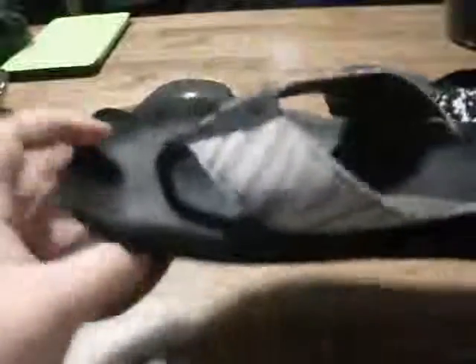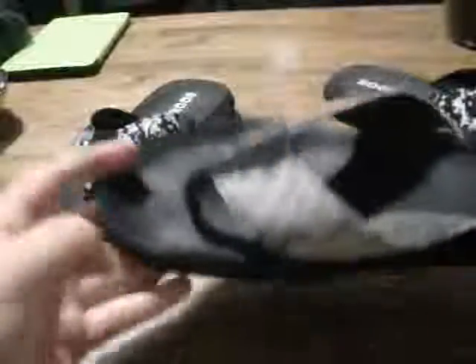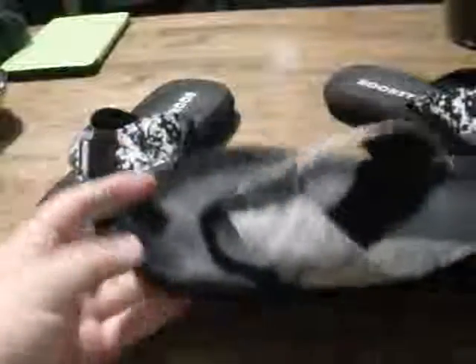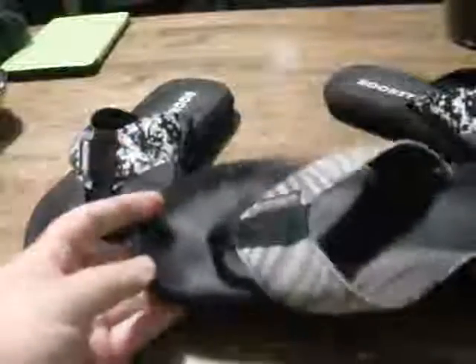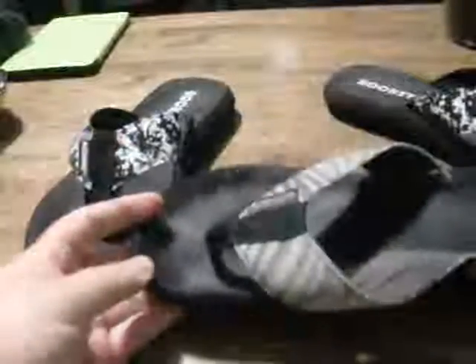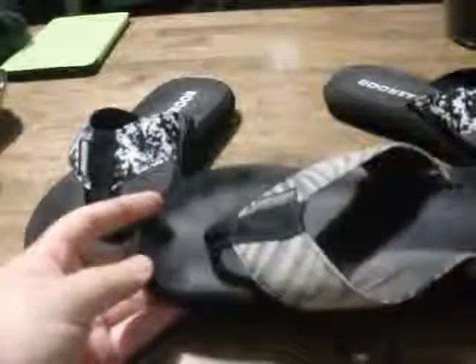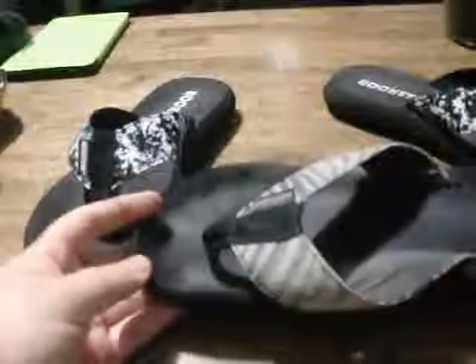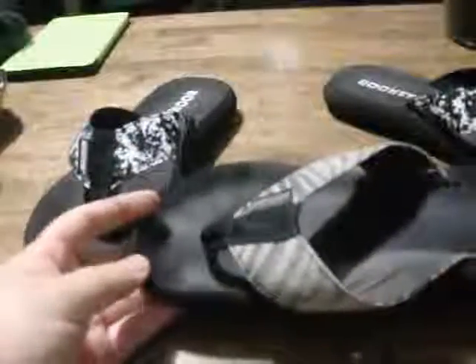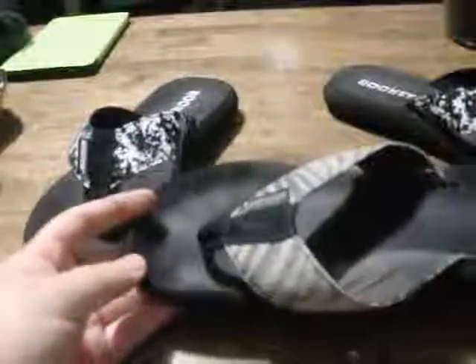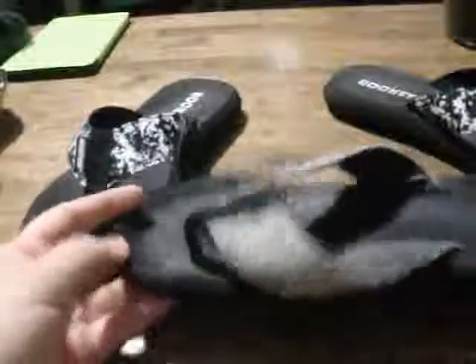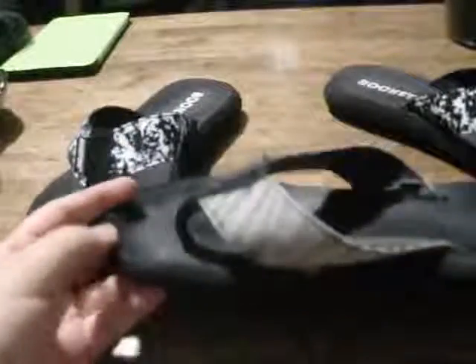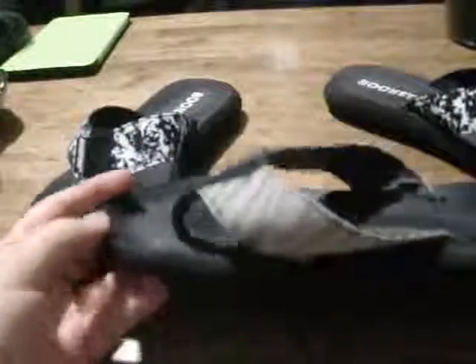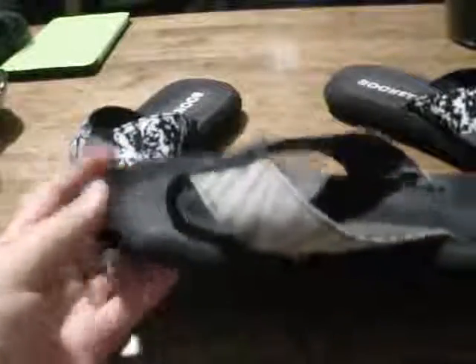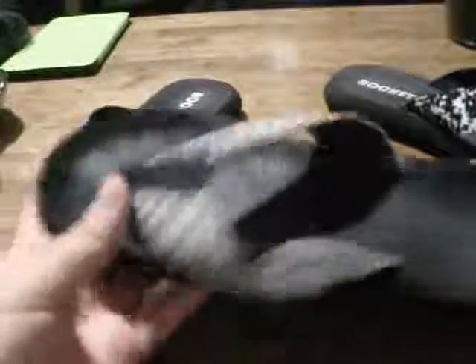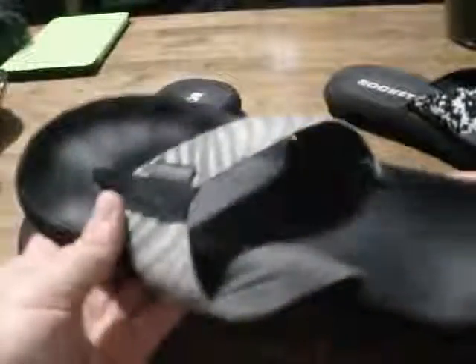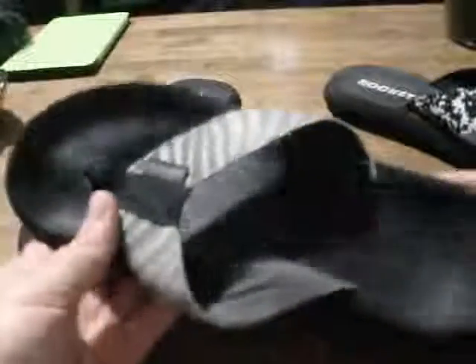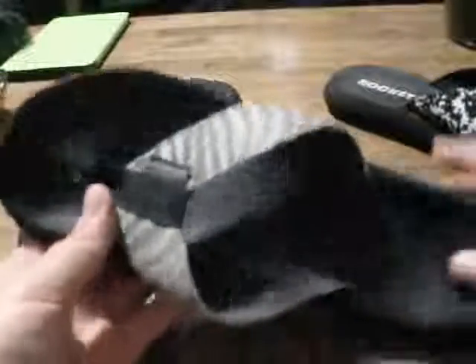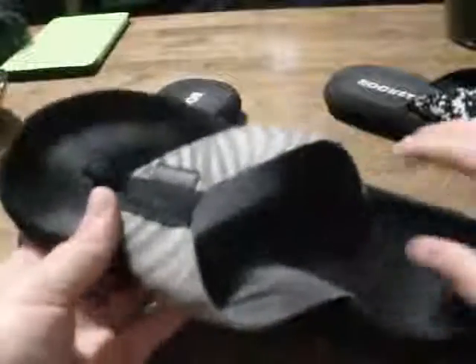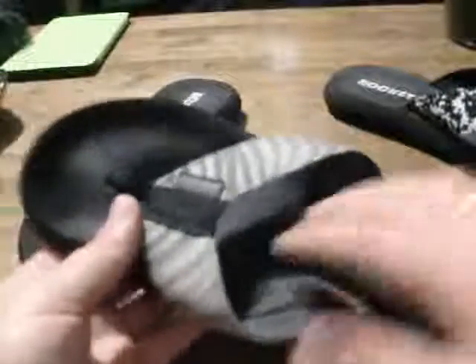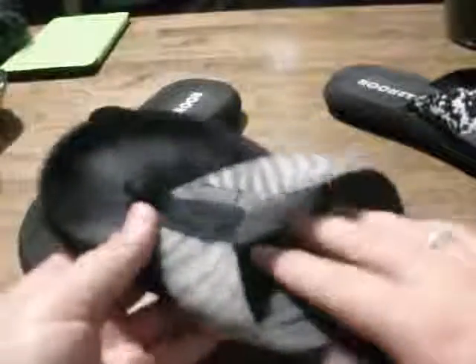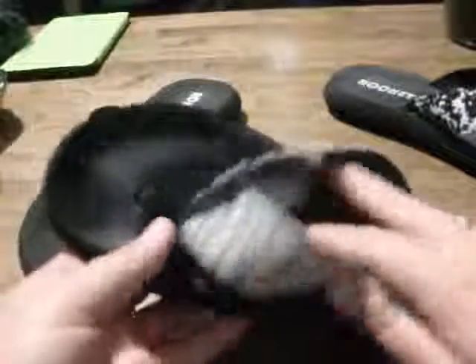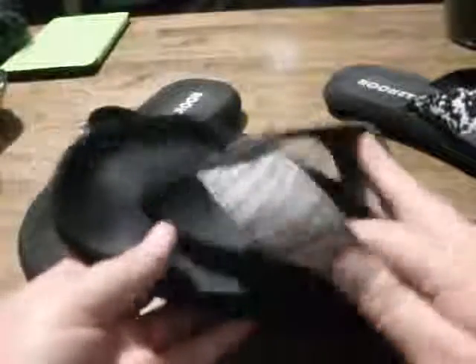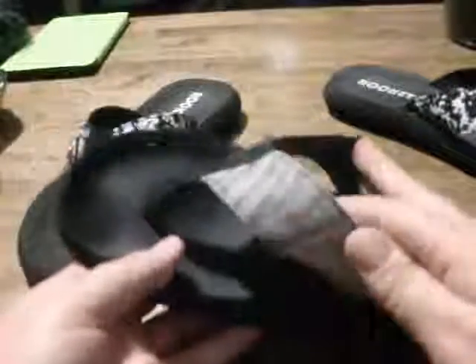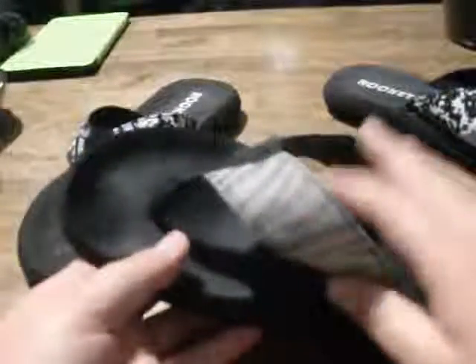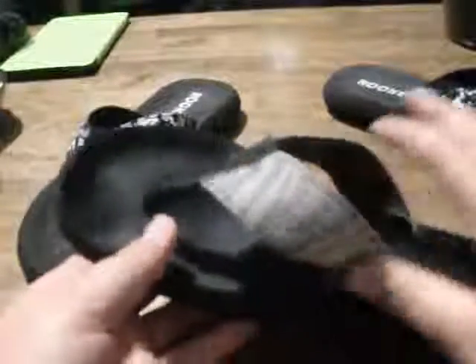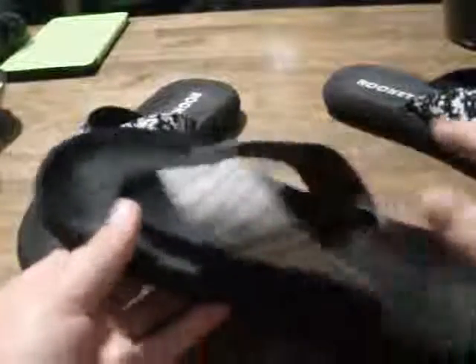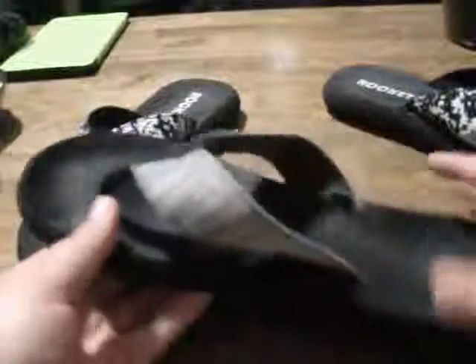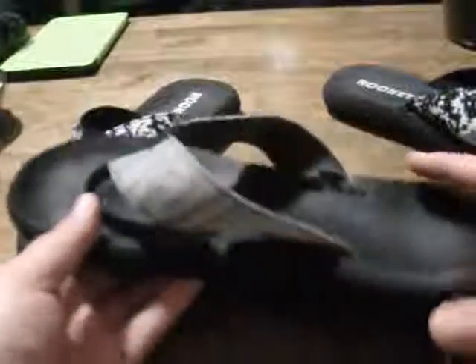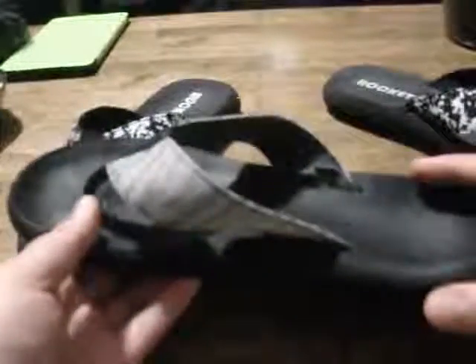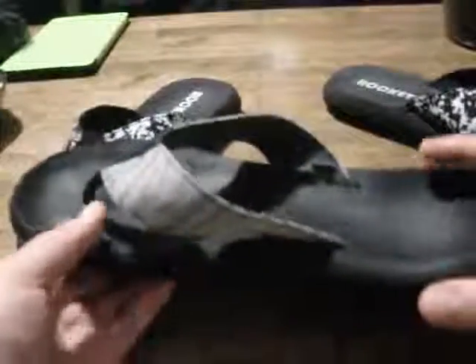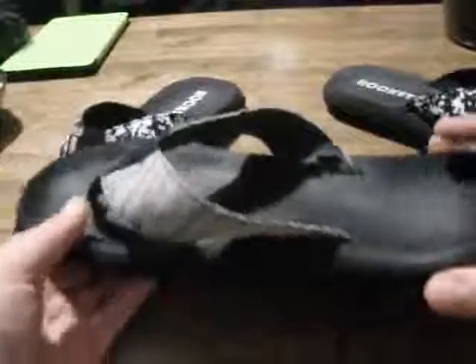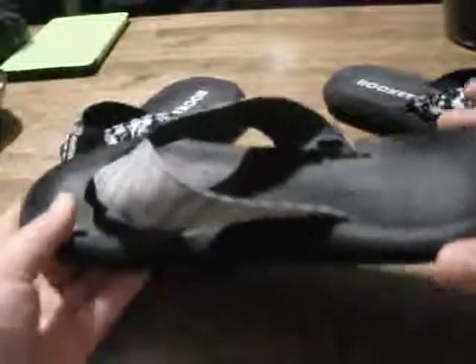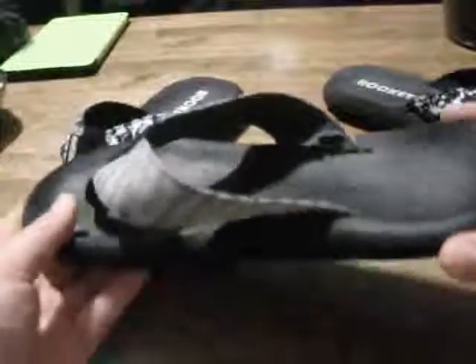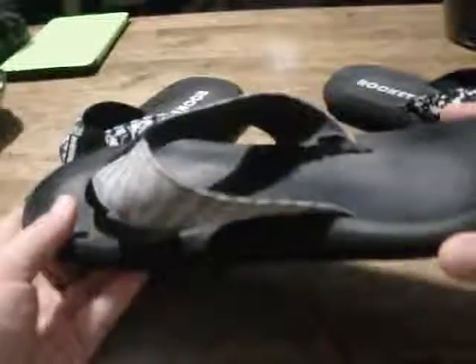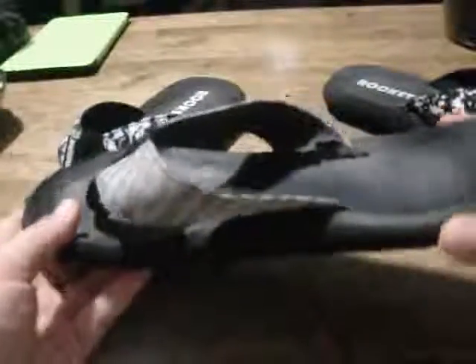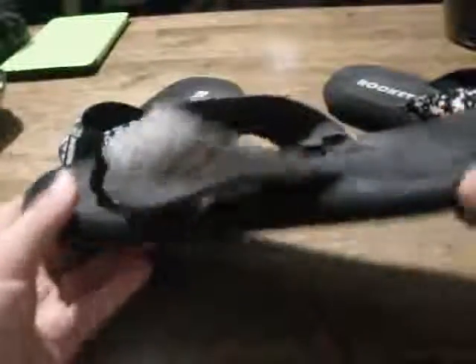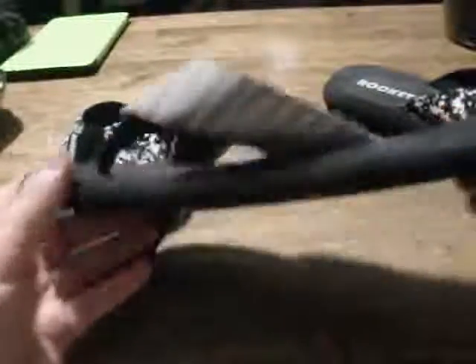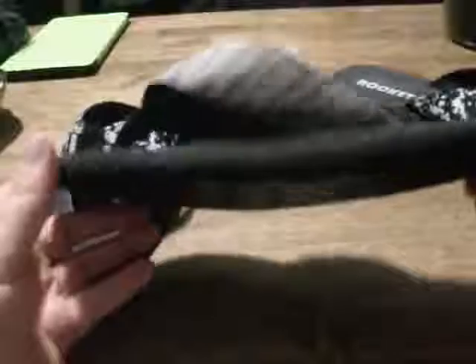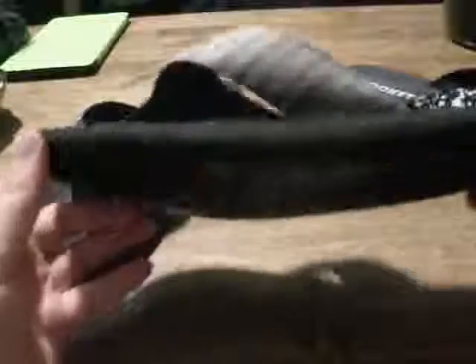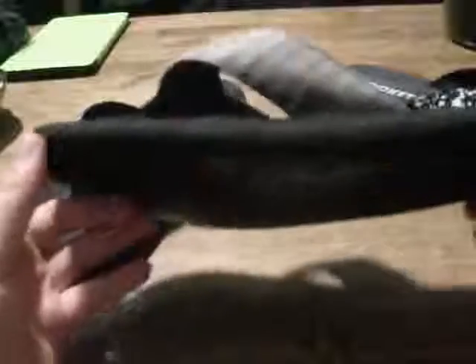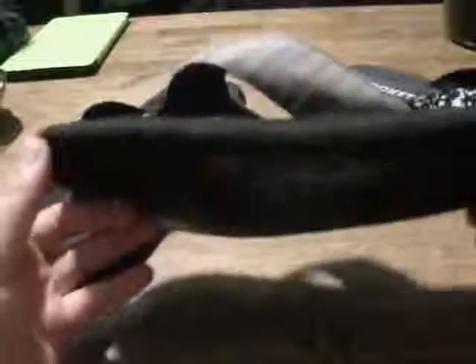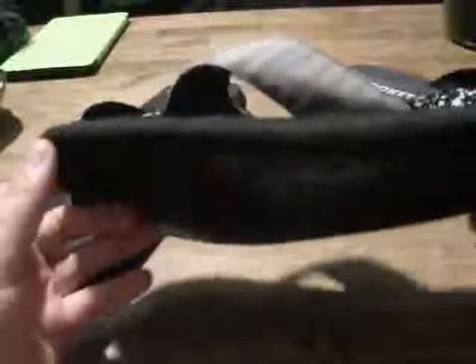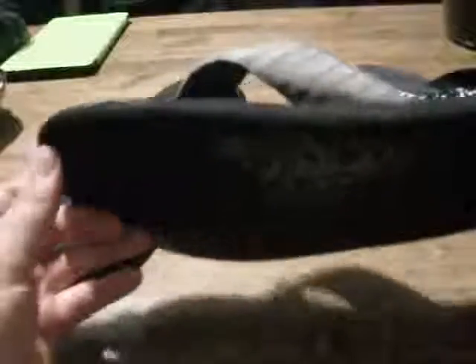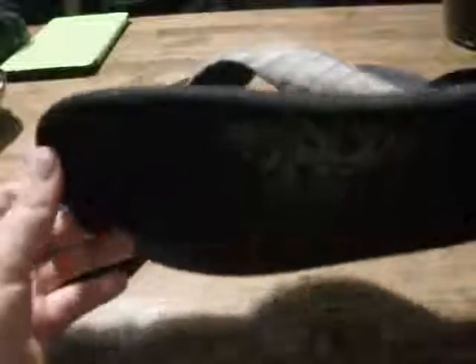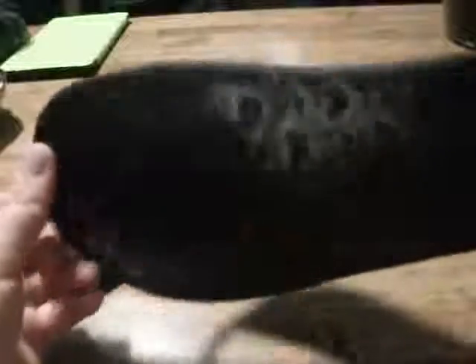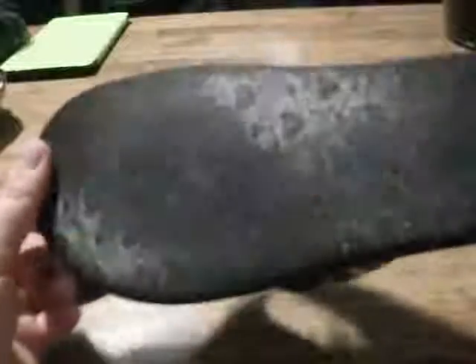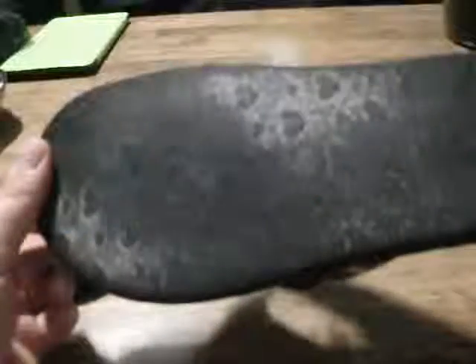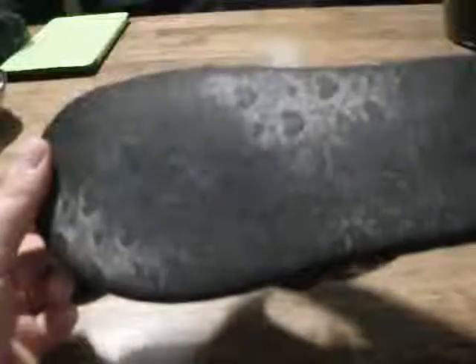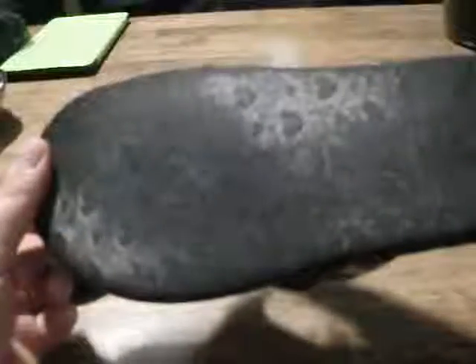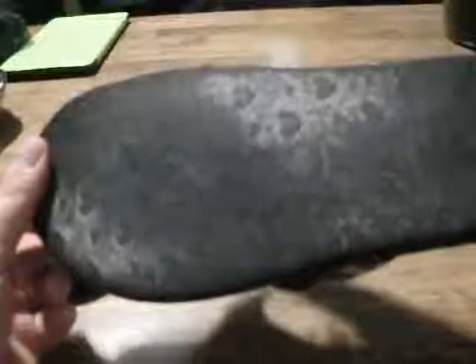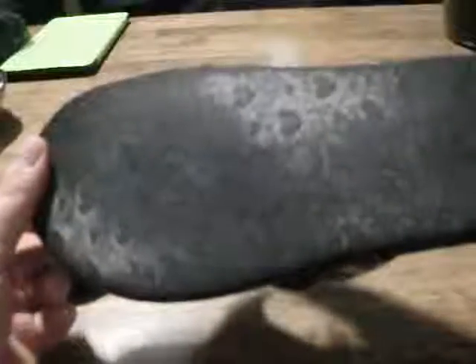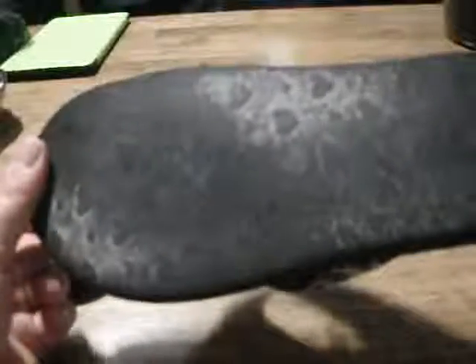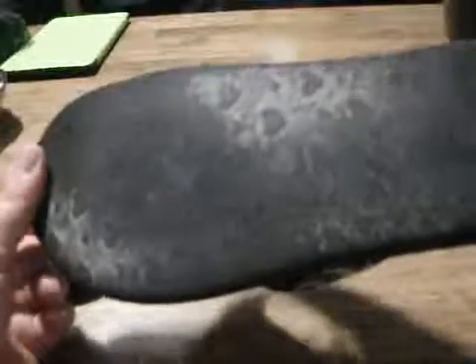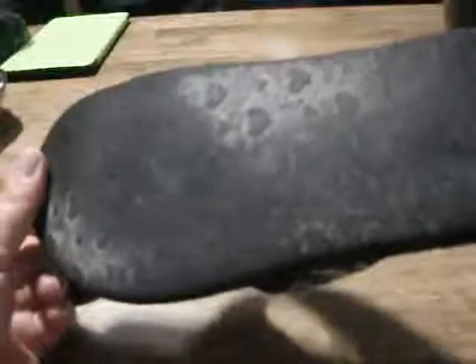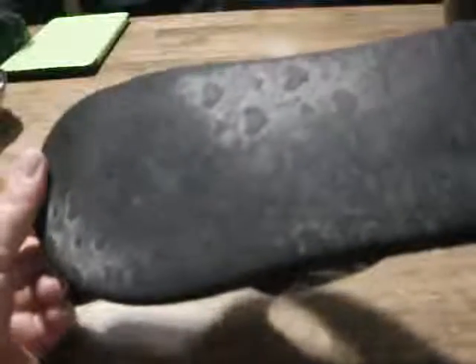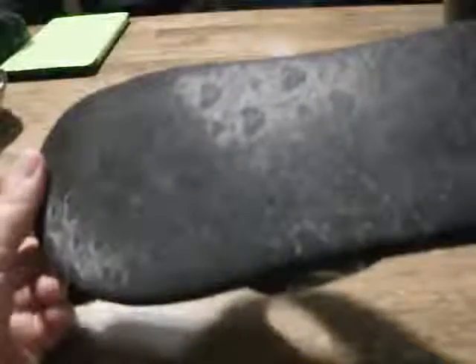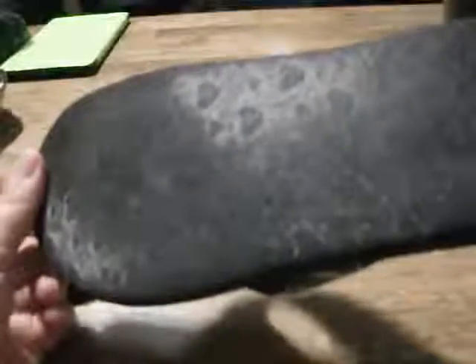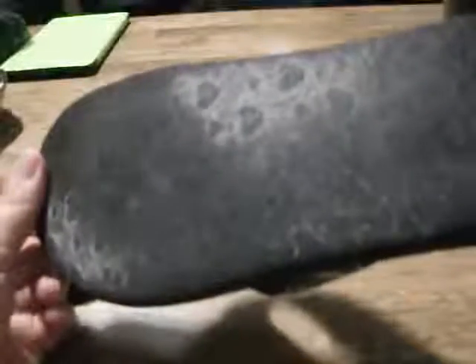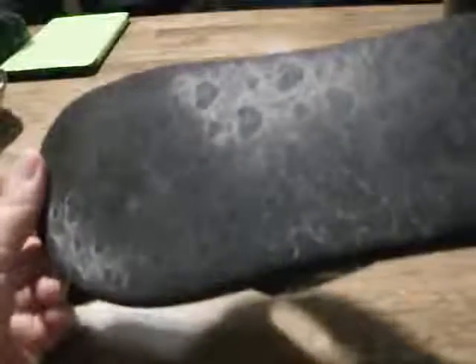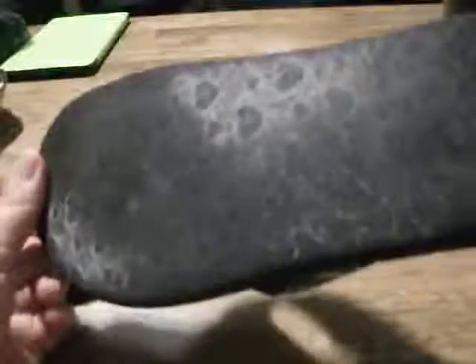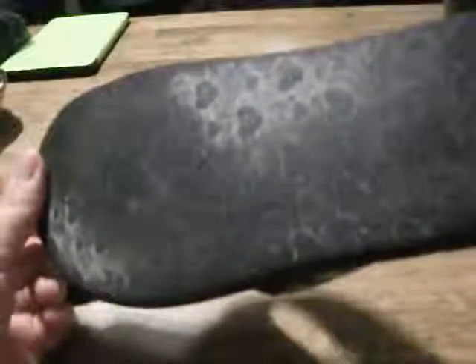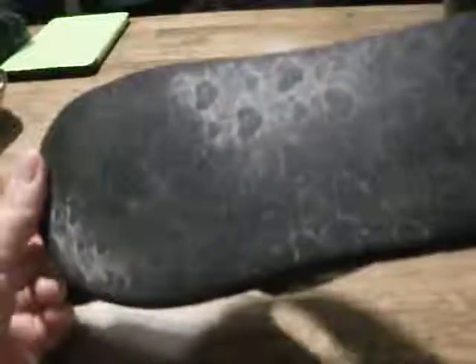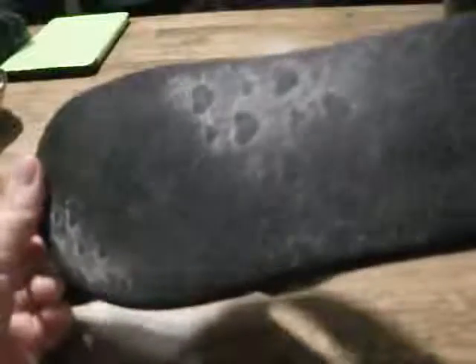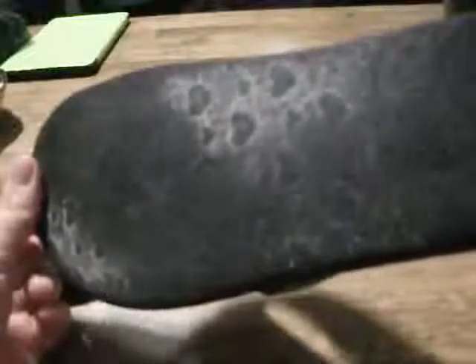I thought it was finally time for a new pair. I still wear these — they're still comfortable, but I'm going to toss them after this video probably.